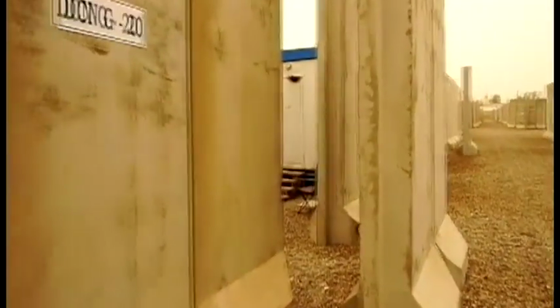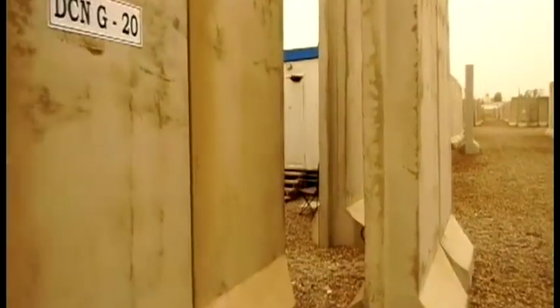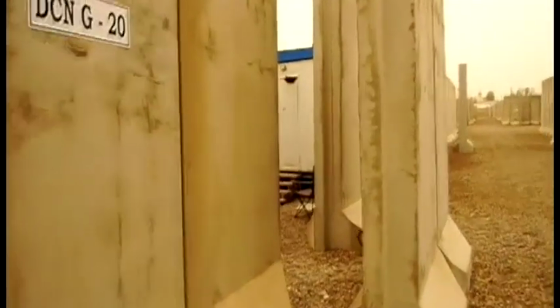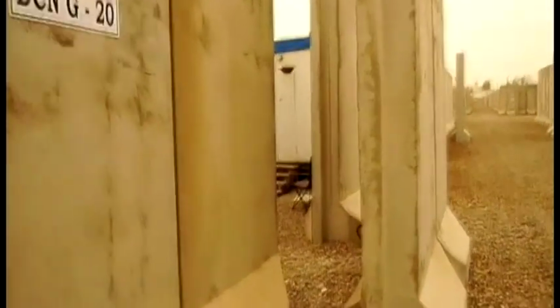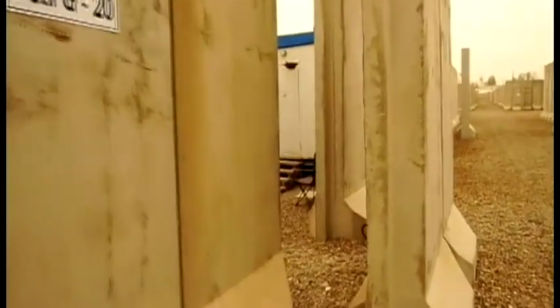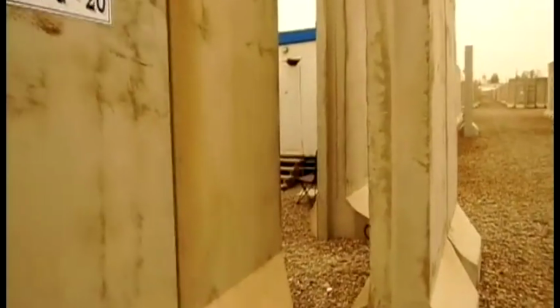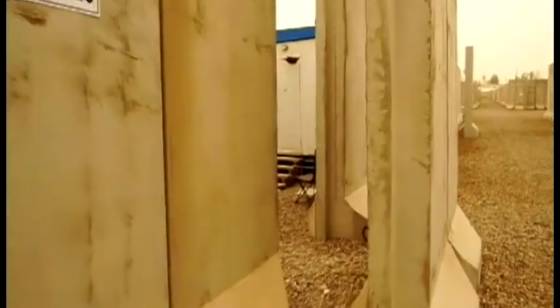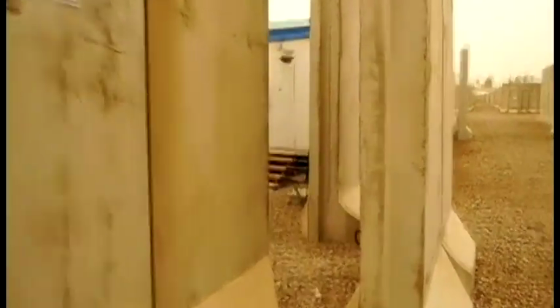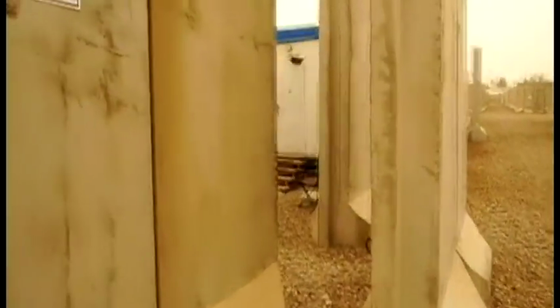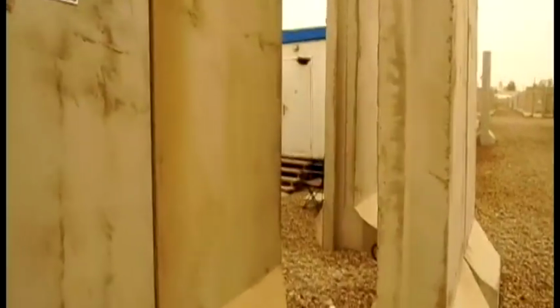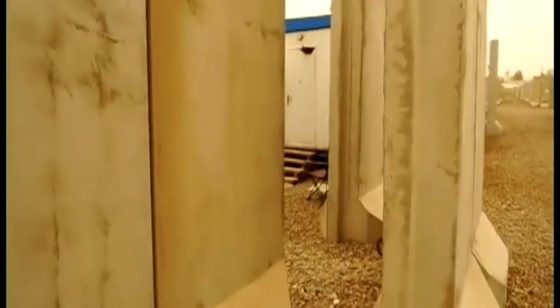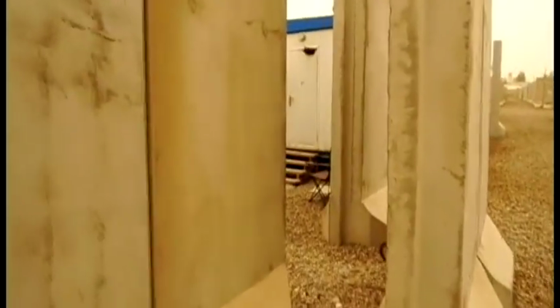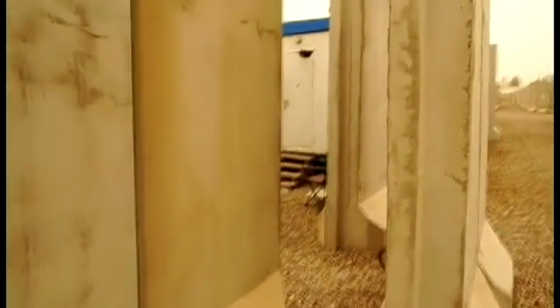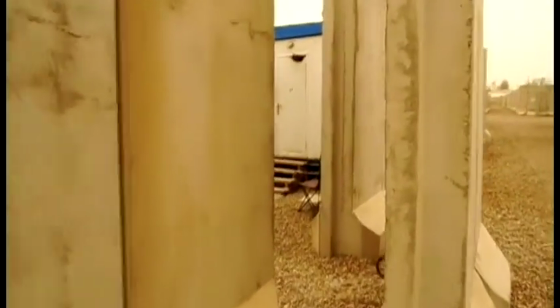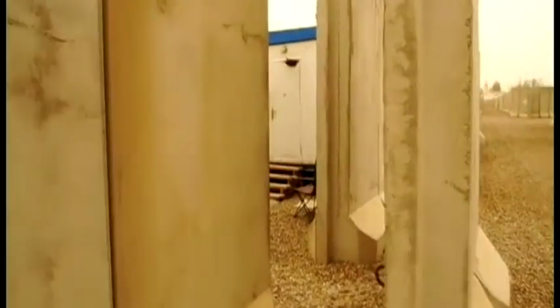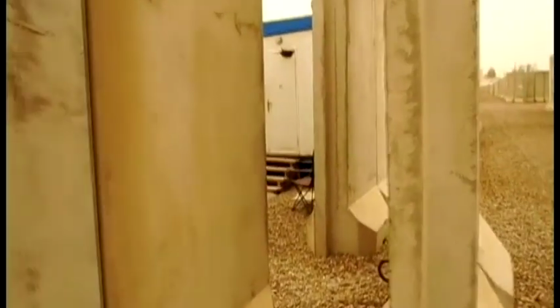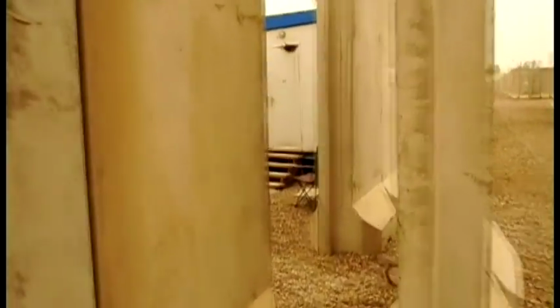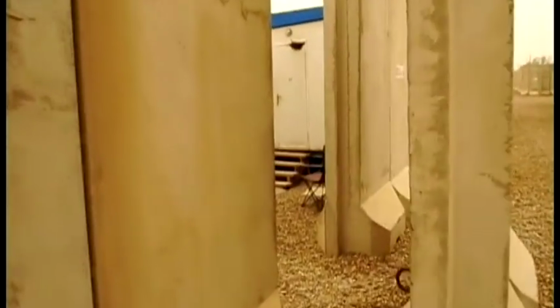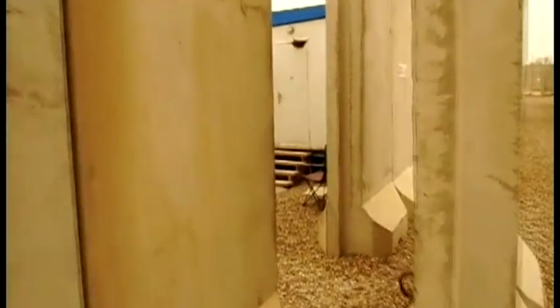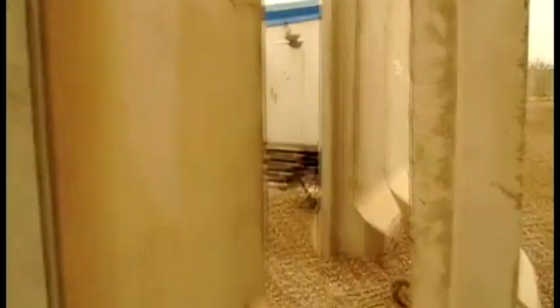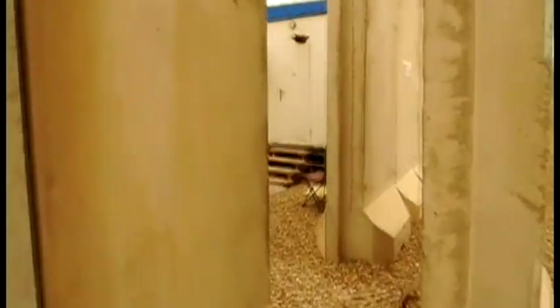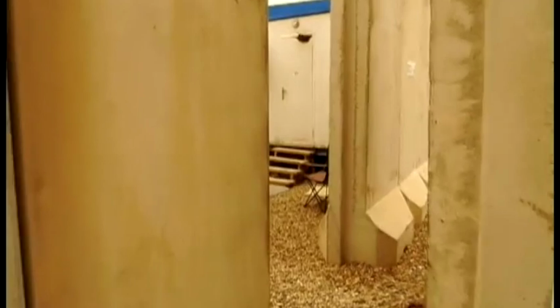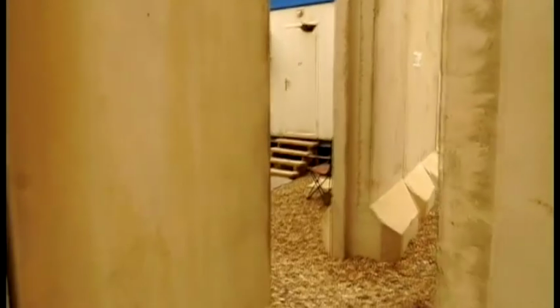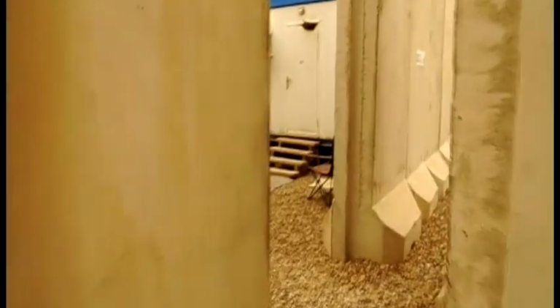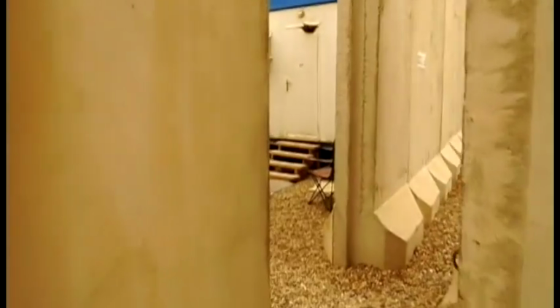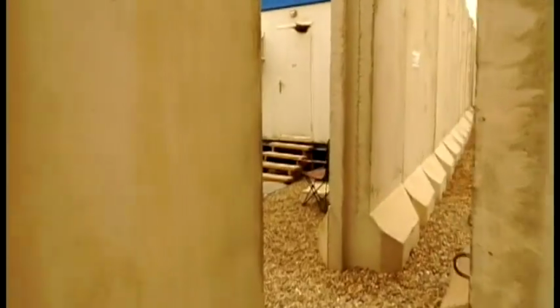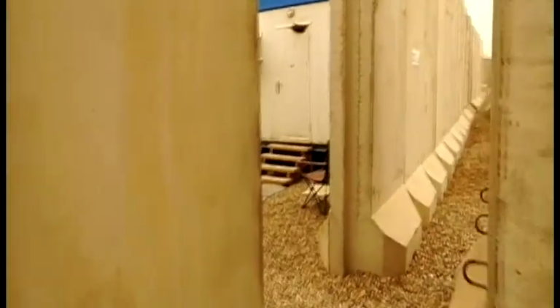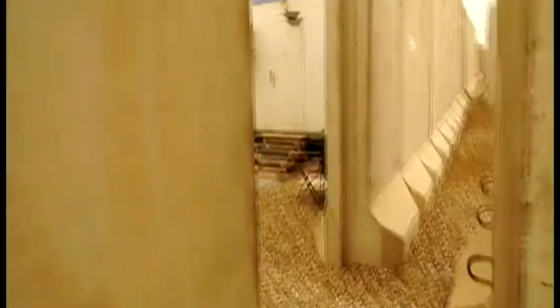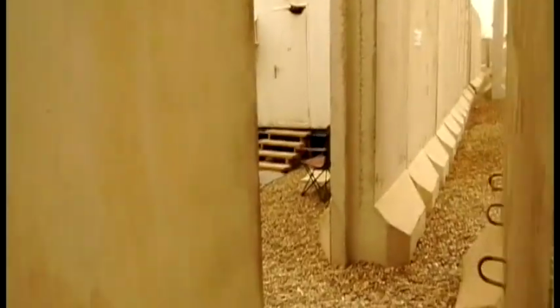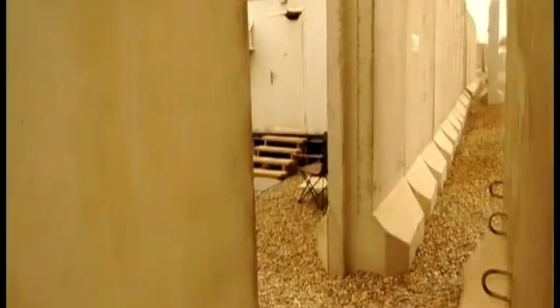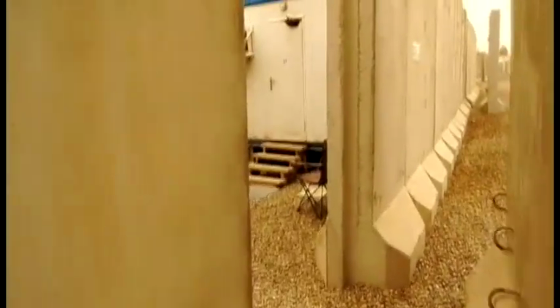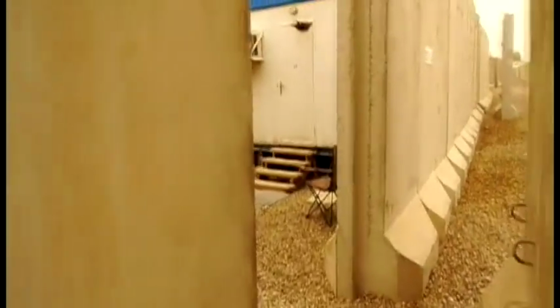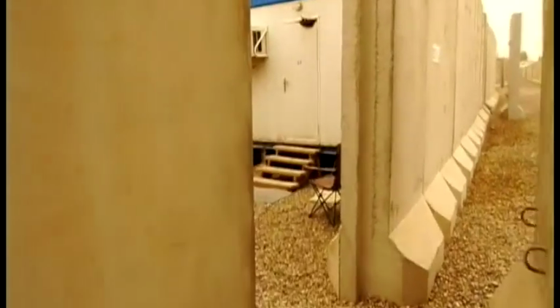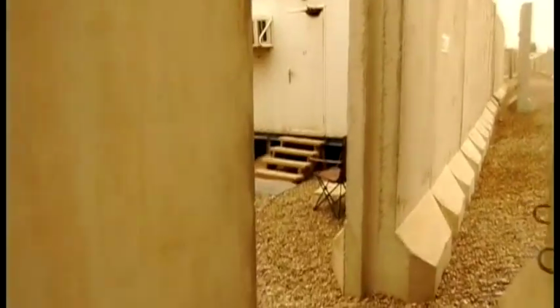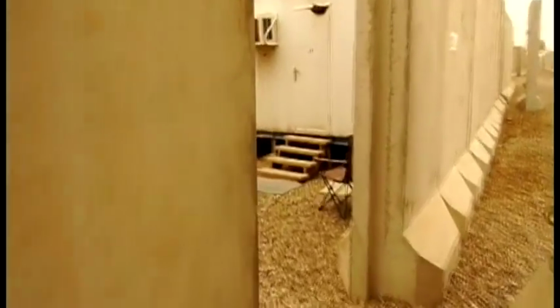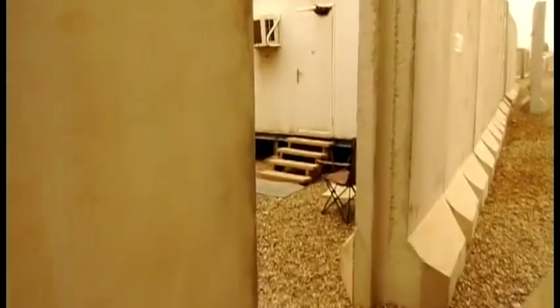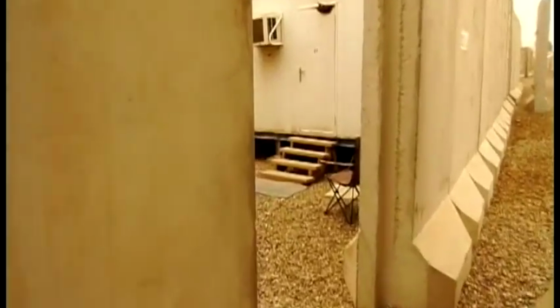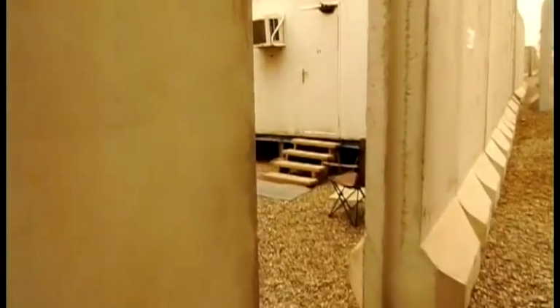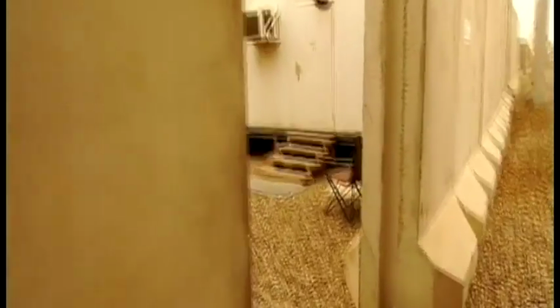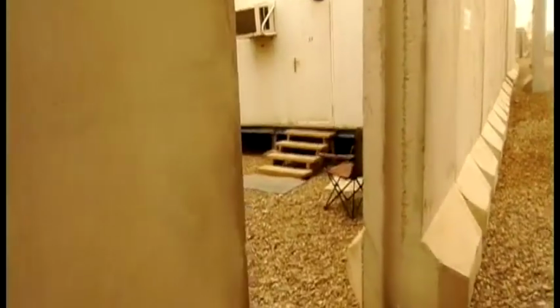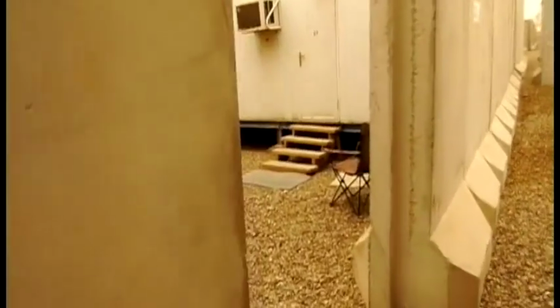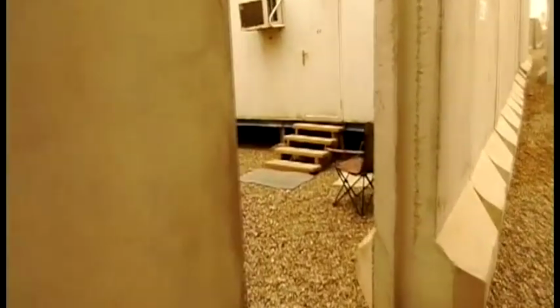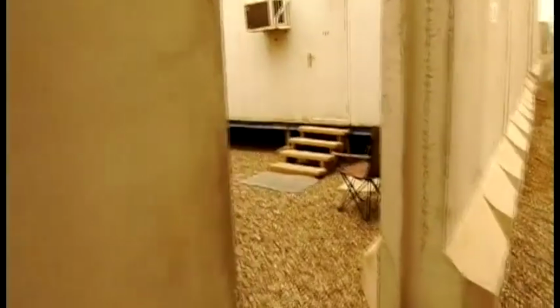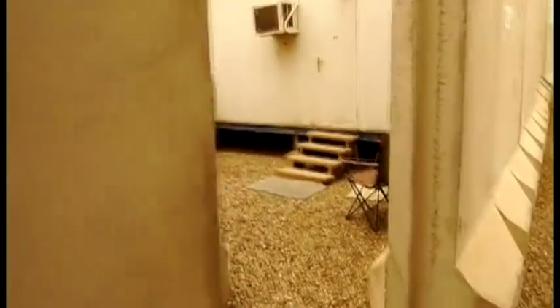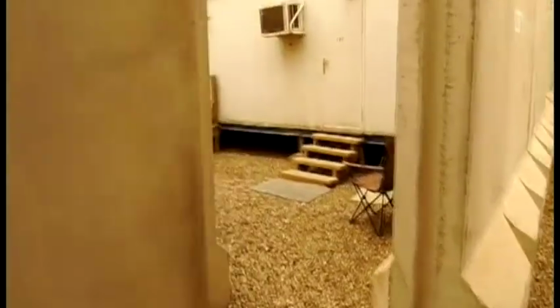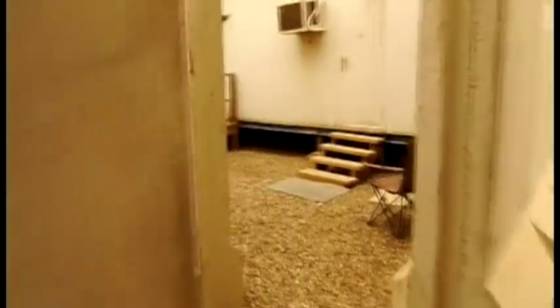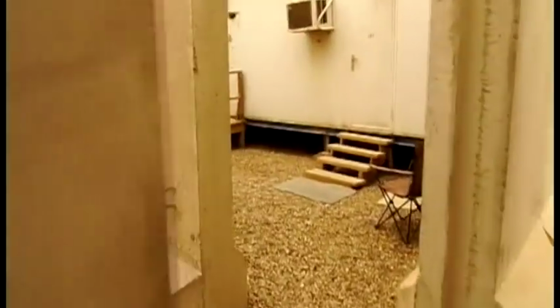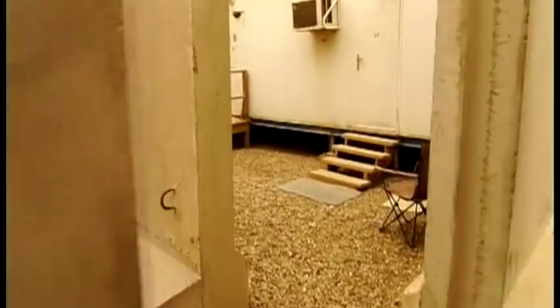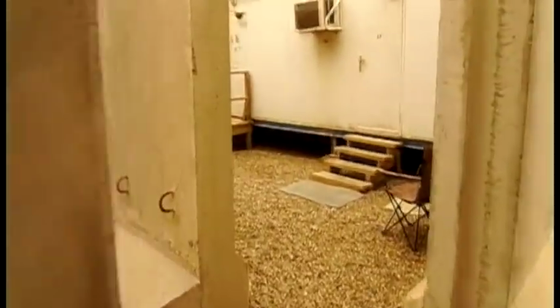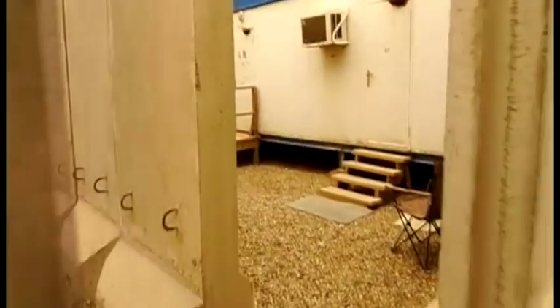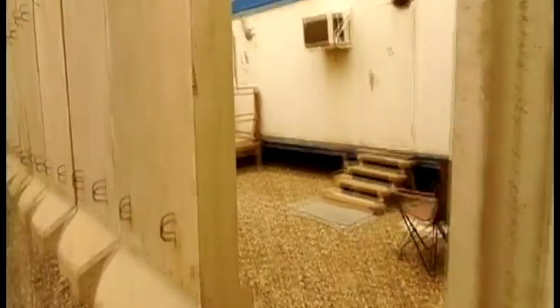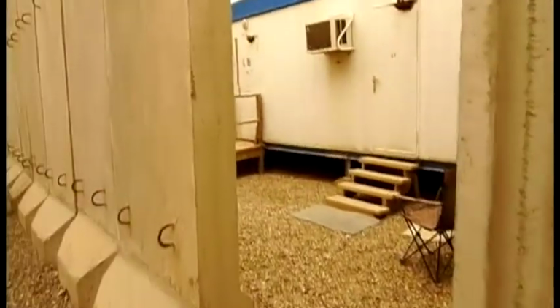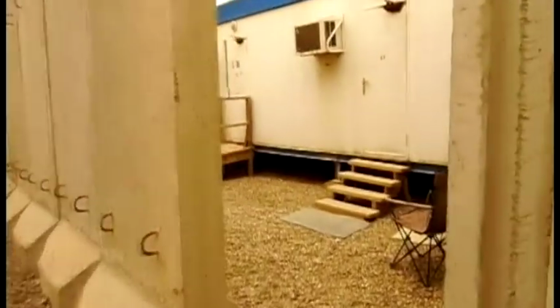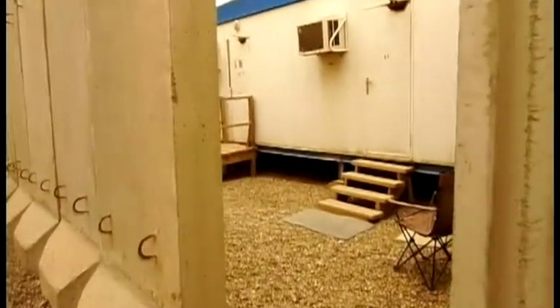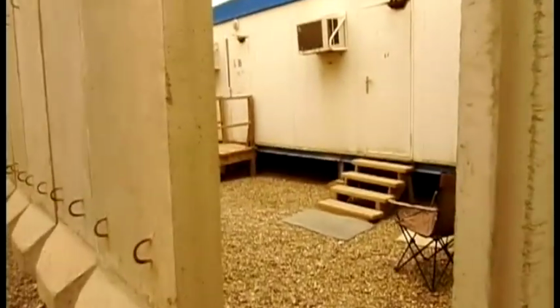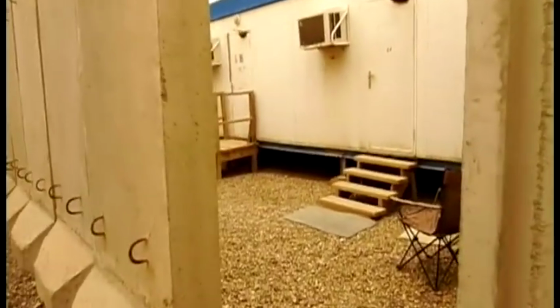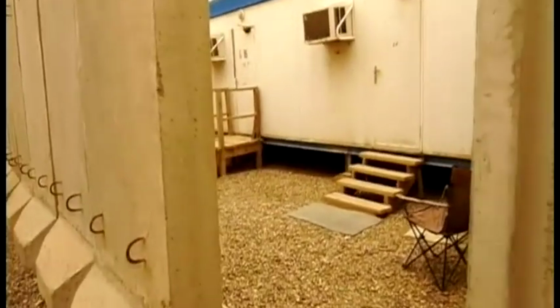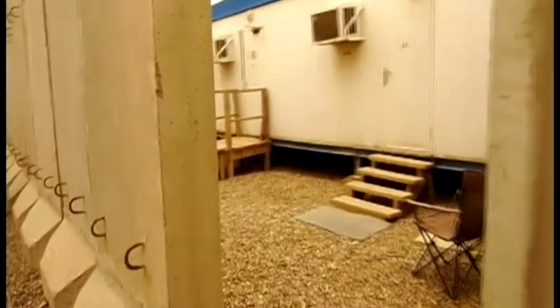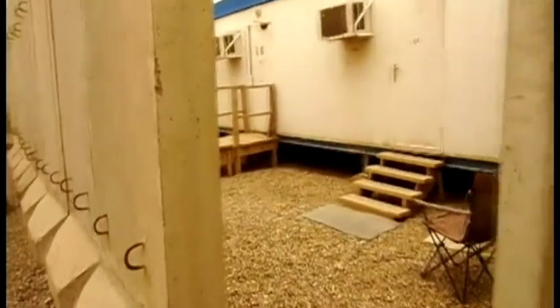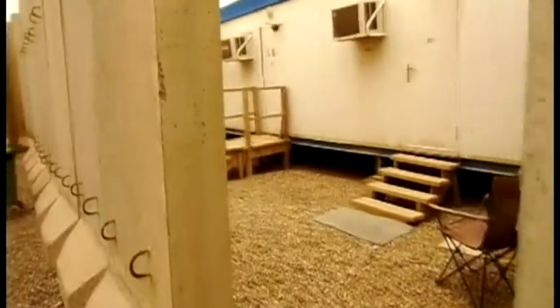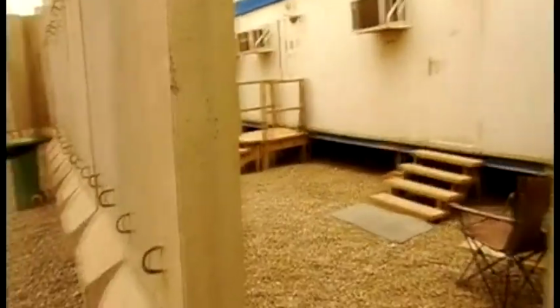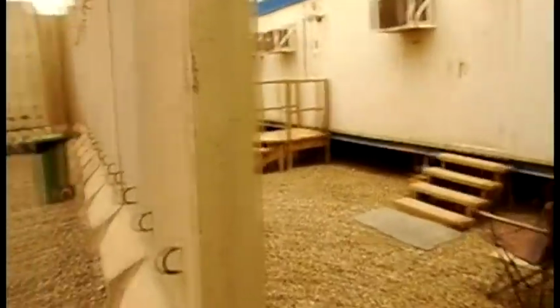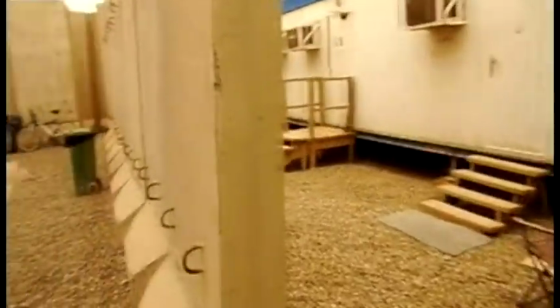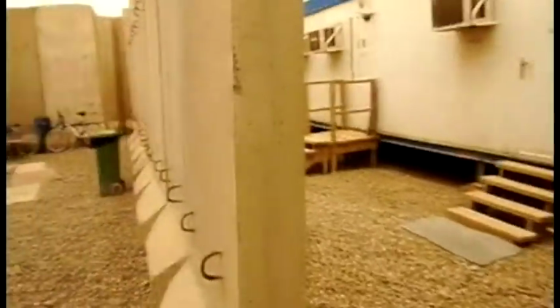This is leading into the CHUs — containerized housing units. You can see this is natural color. Everything was pretty orange there.